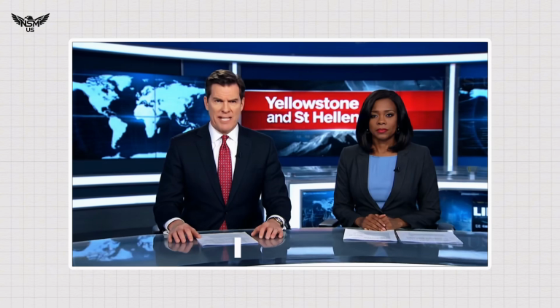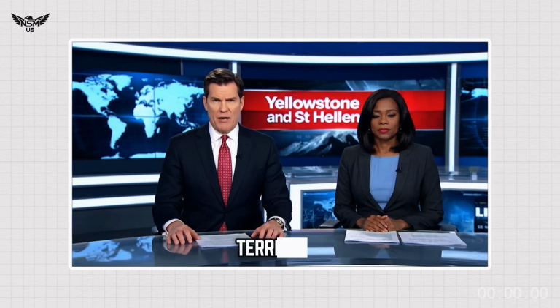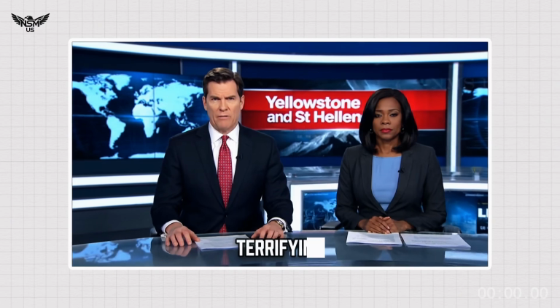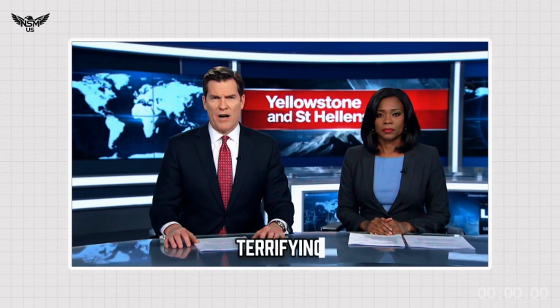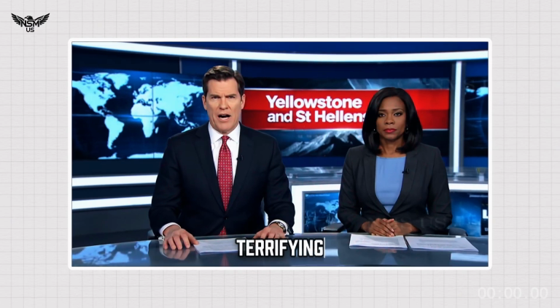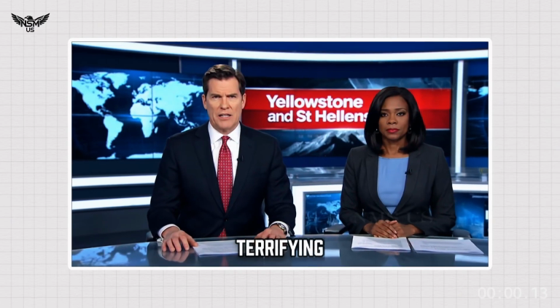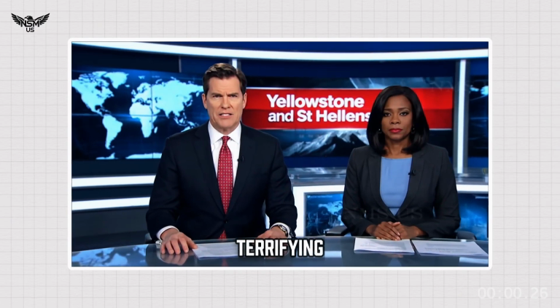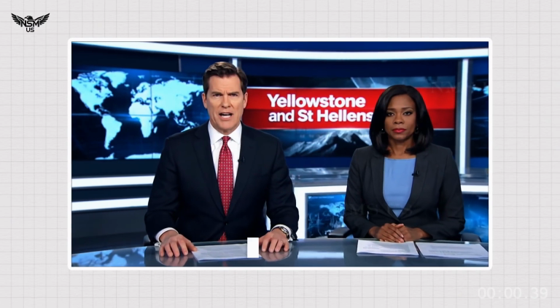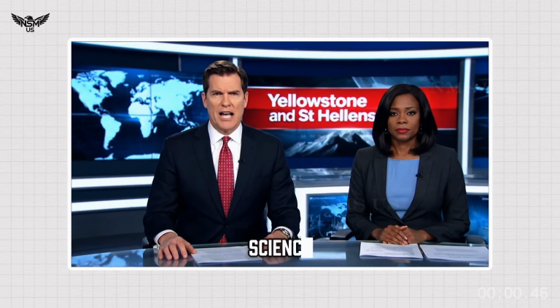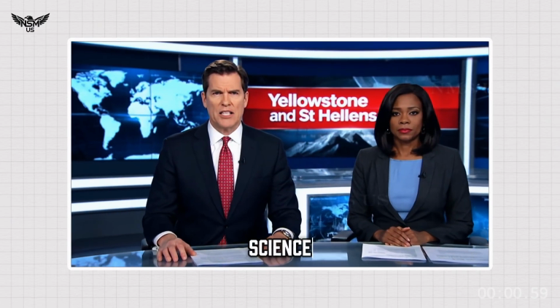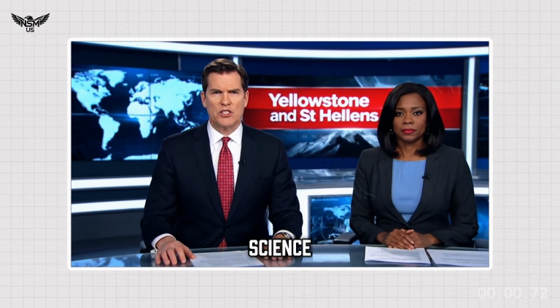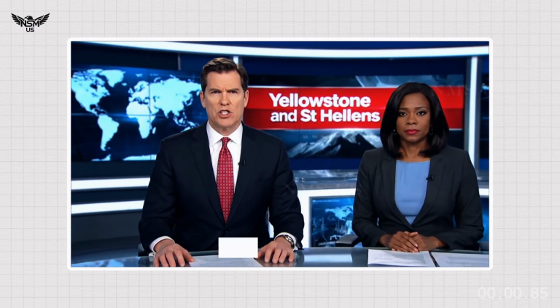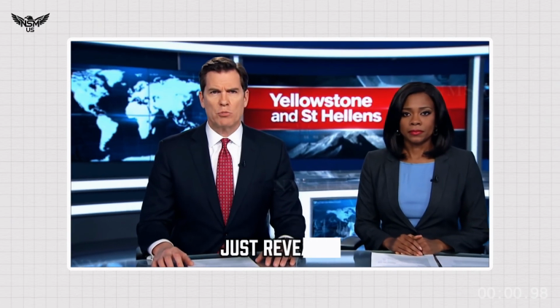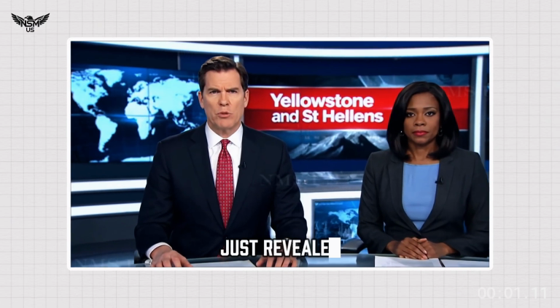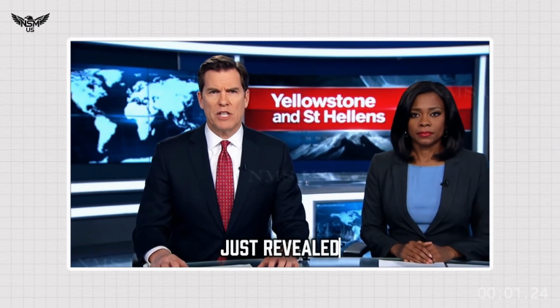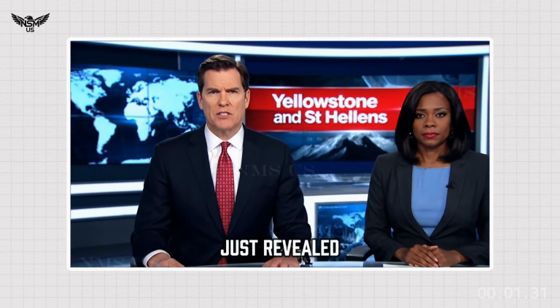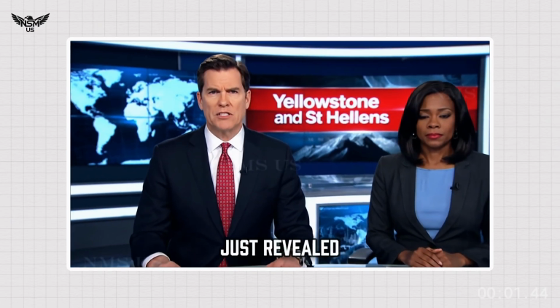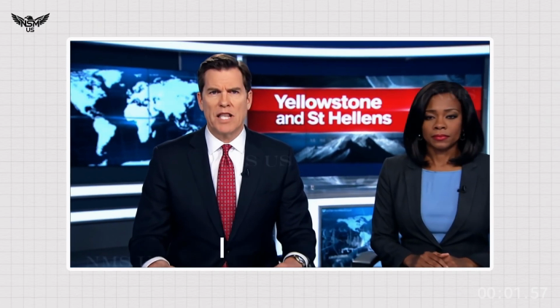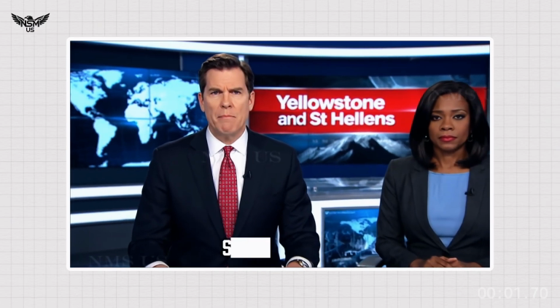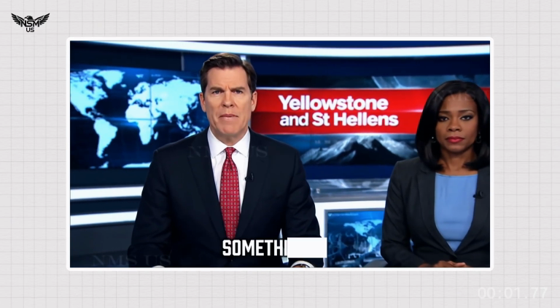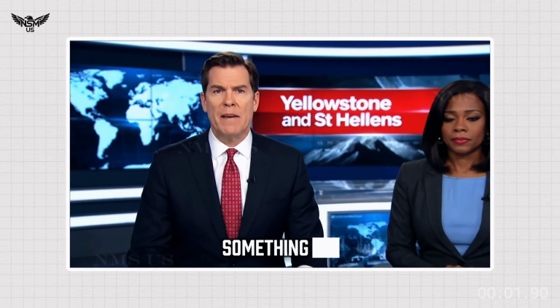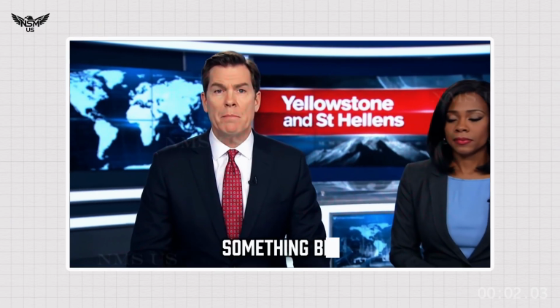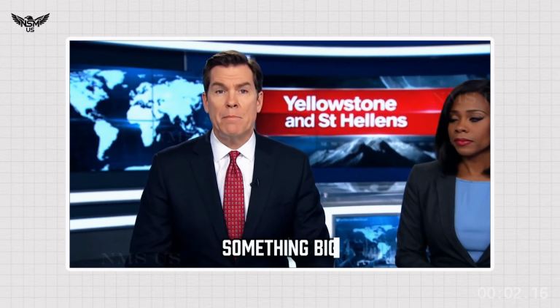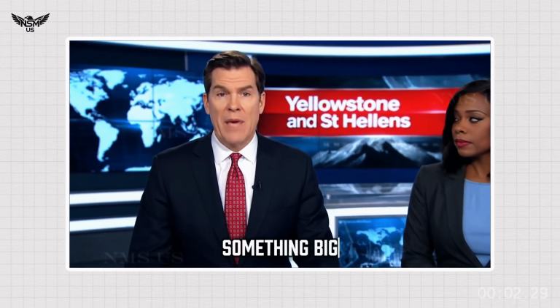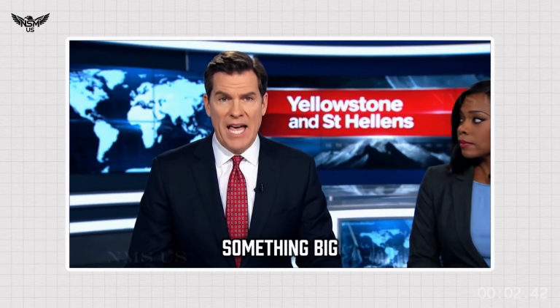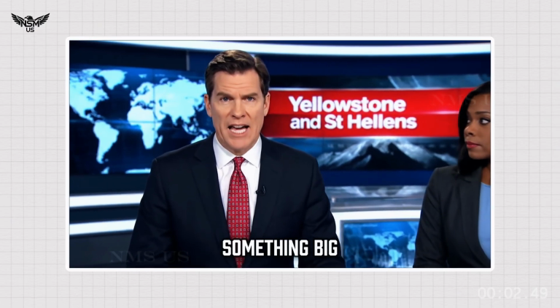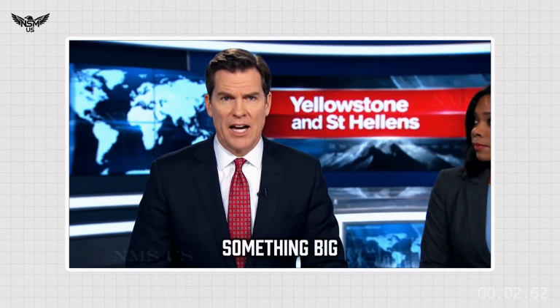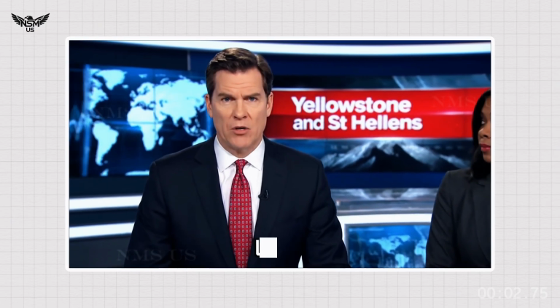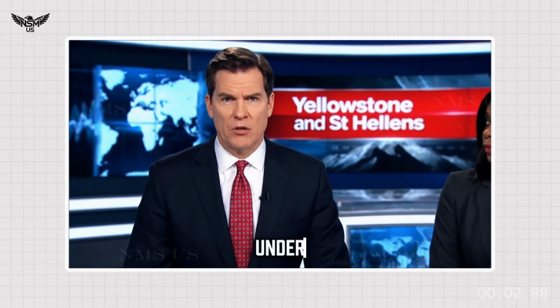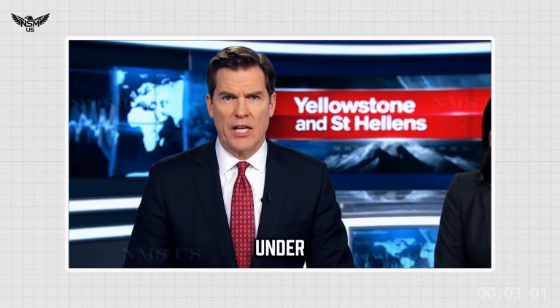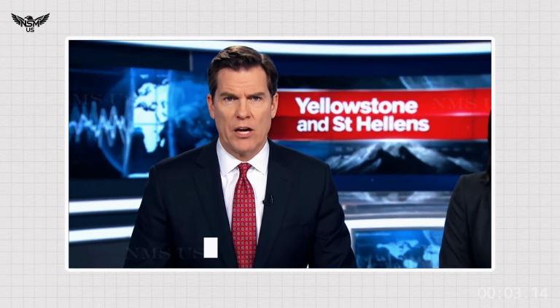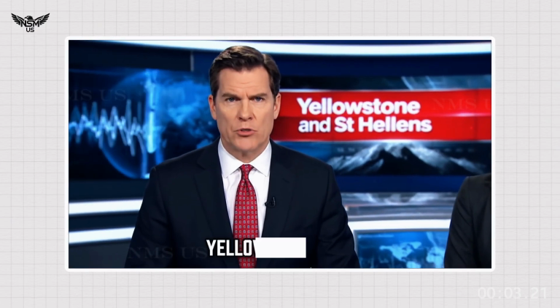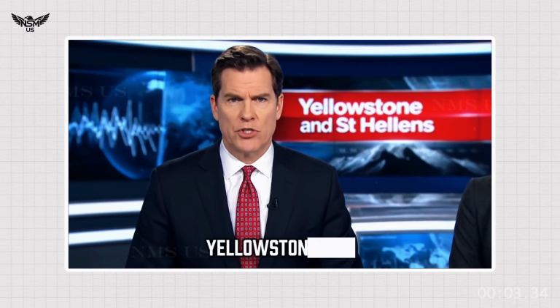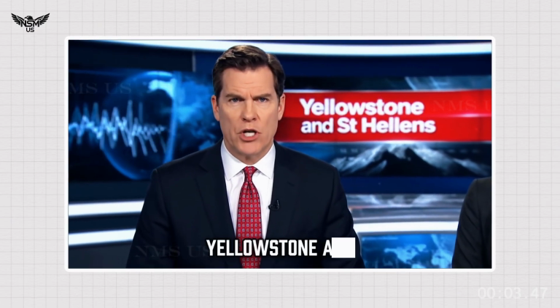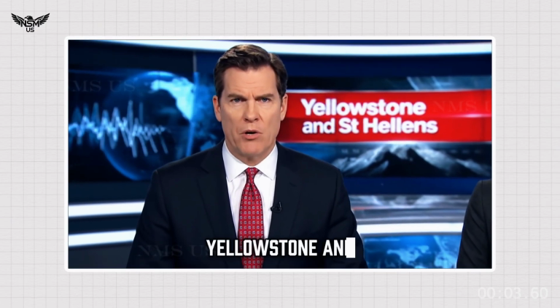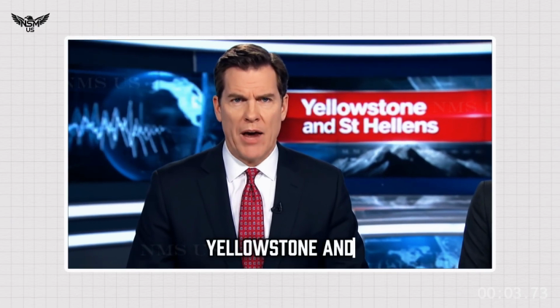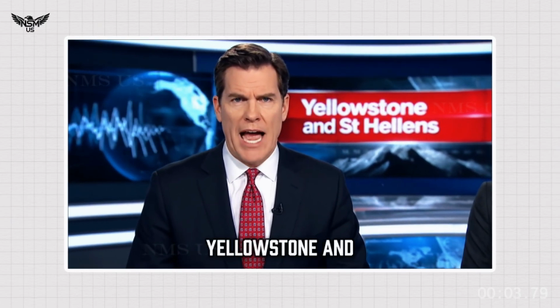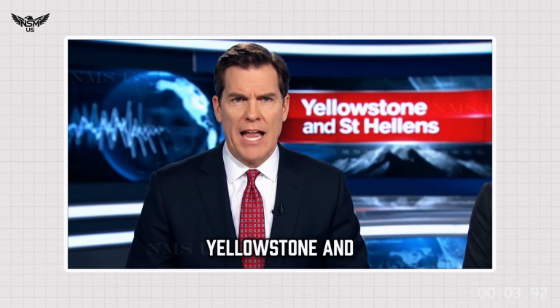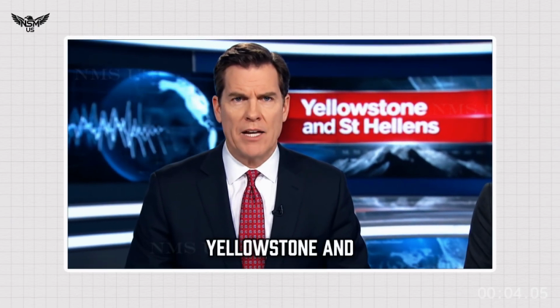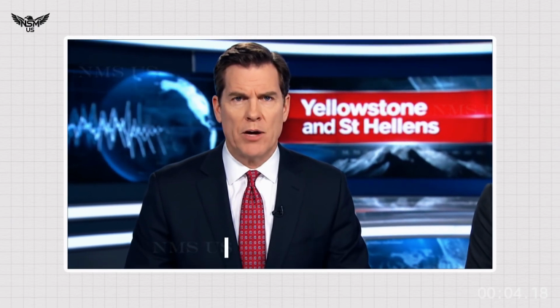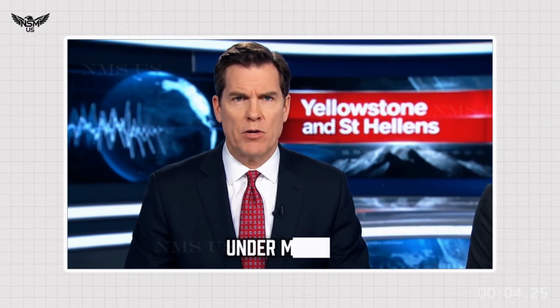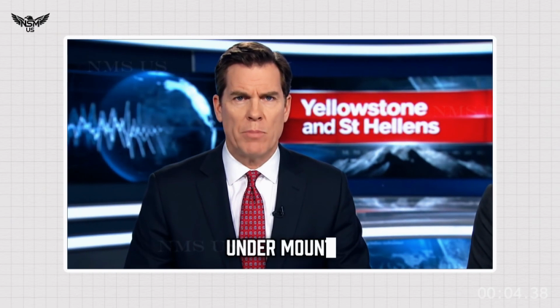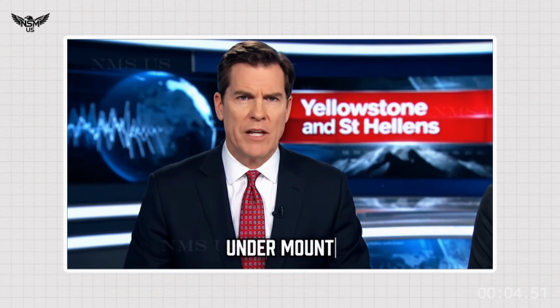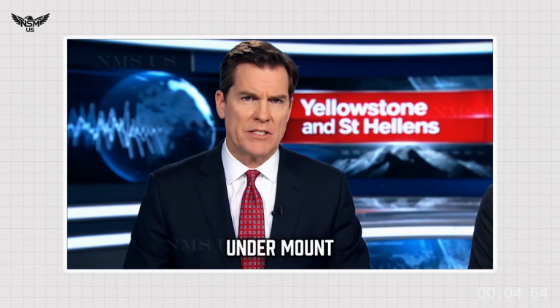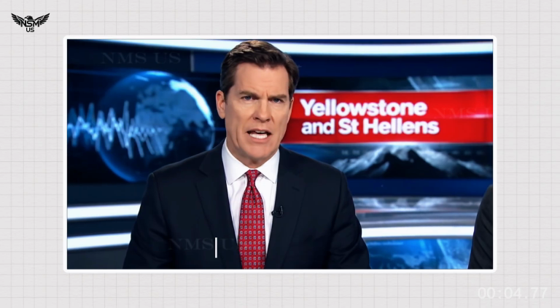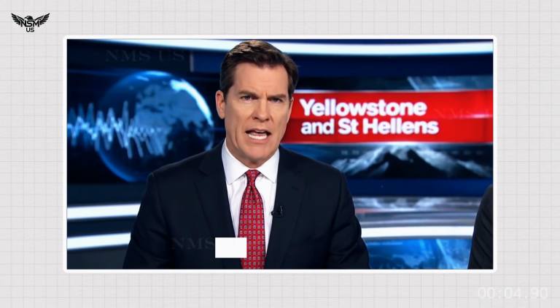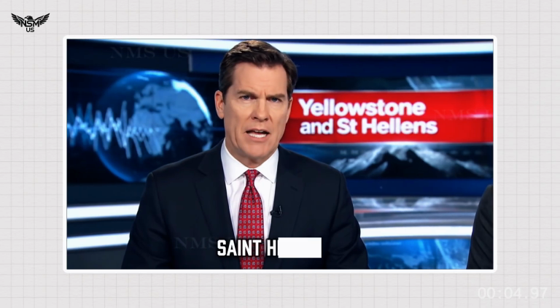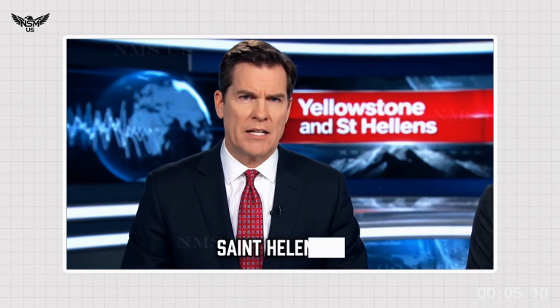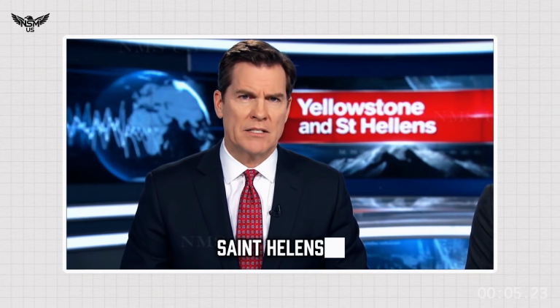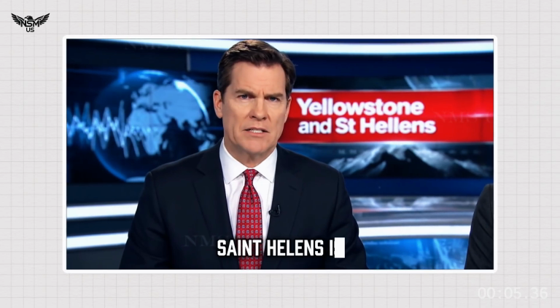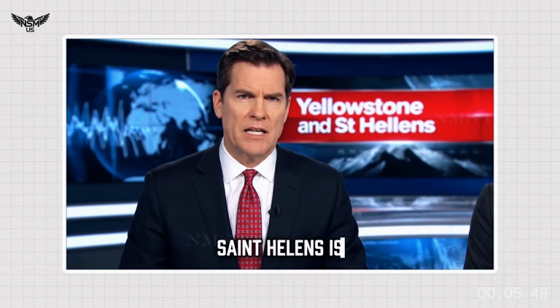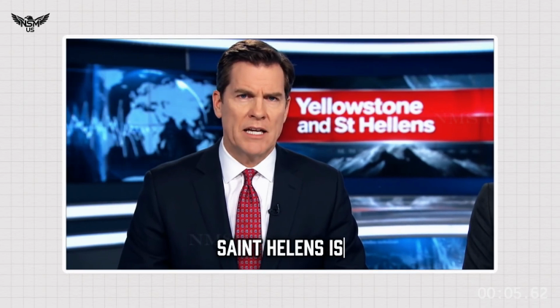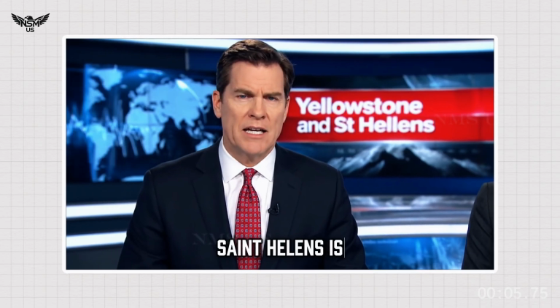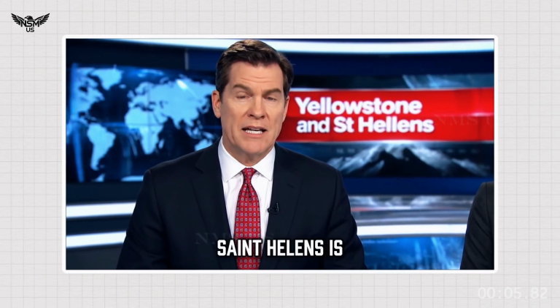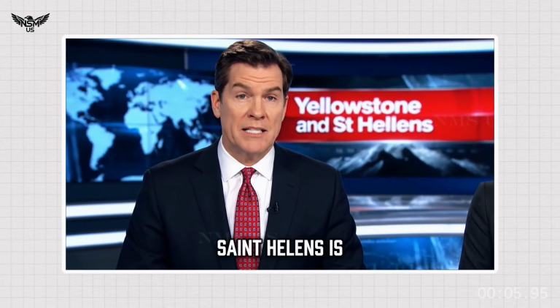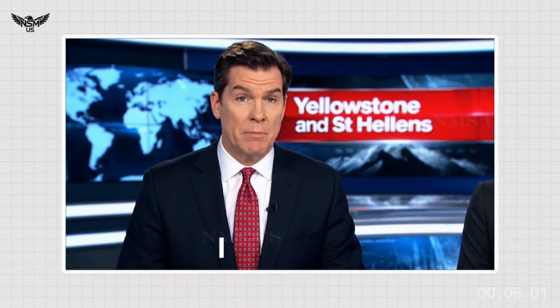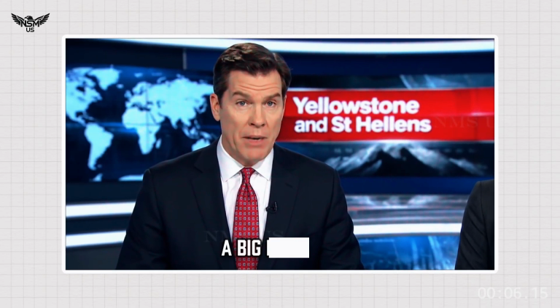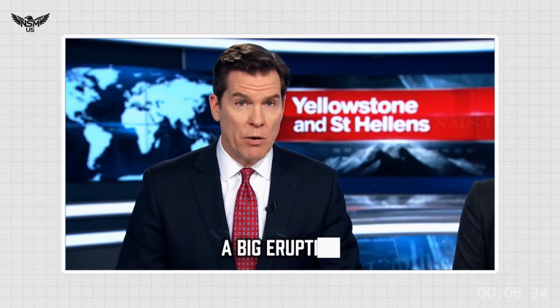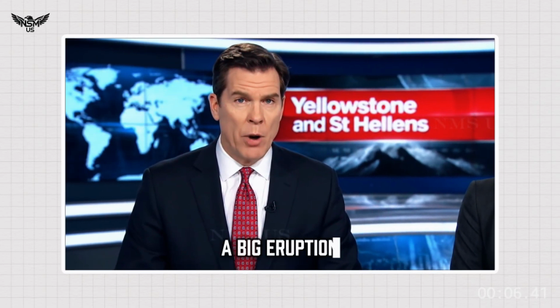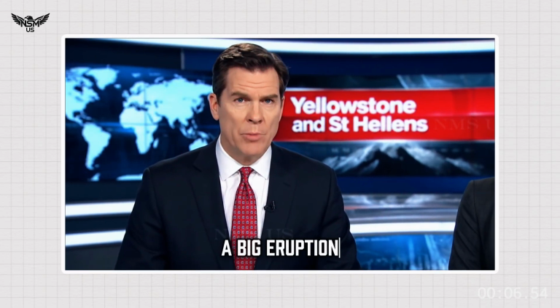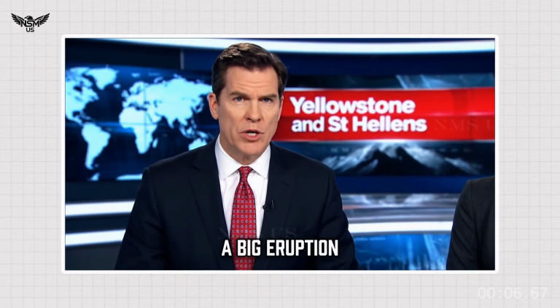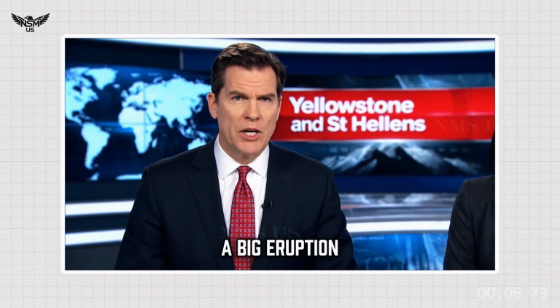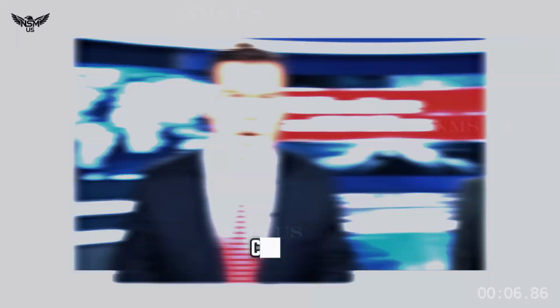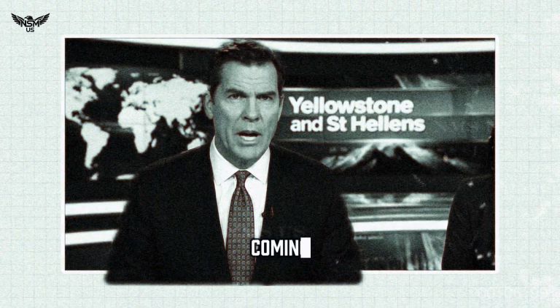Terrifying. Science just revealed something big under Yellowstone and under Mount St. Helens. Is a big eruption coming?